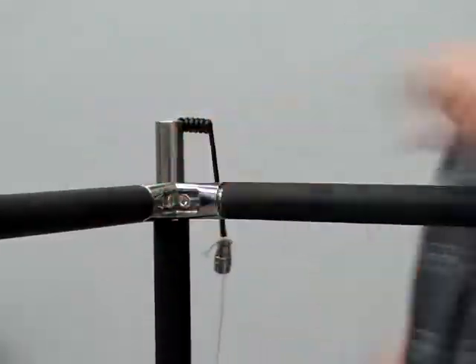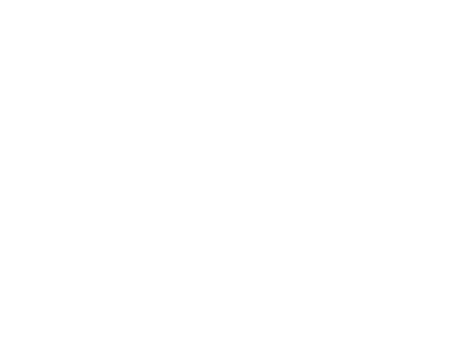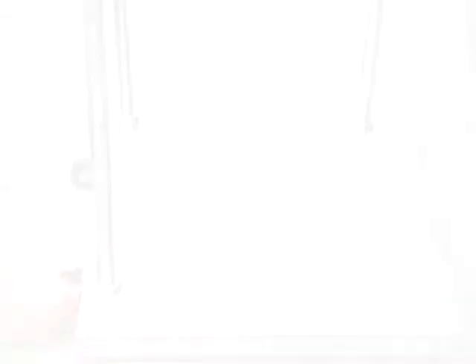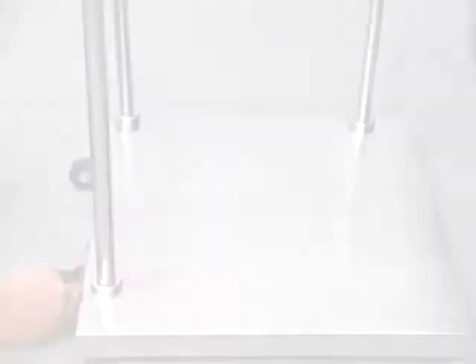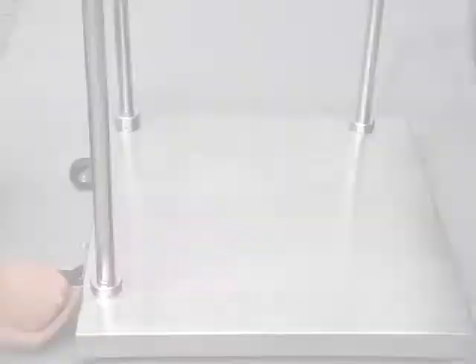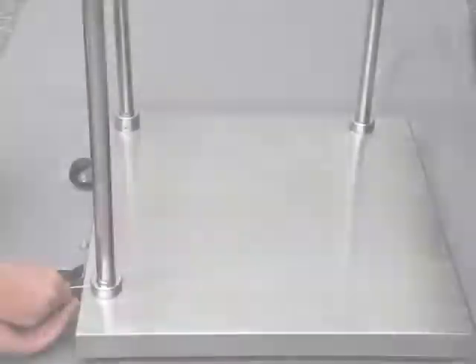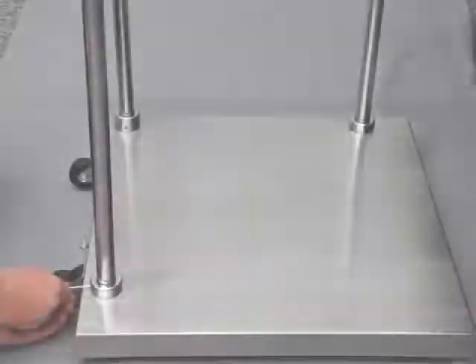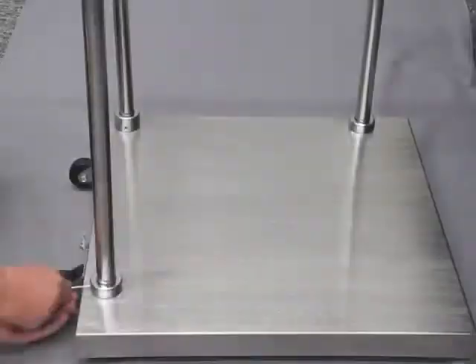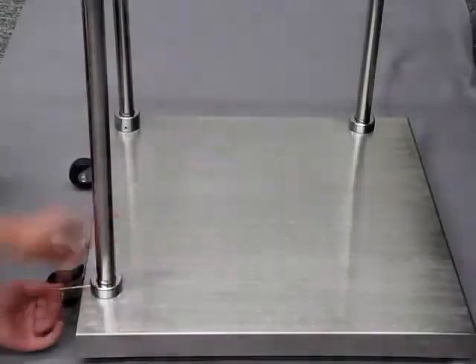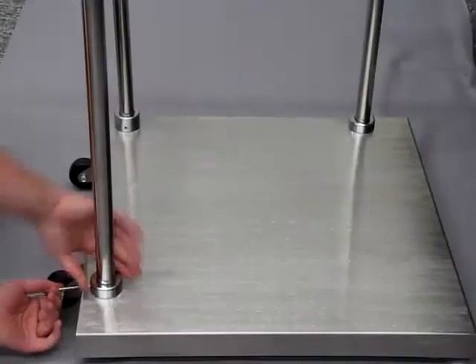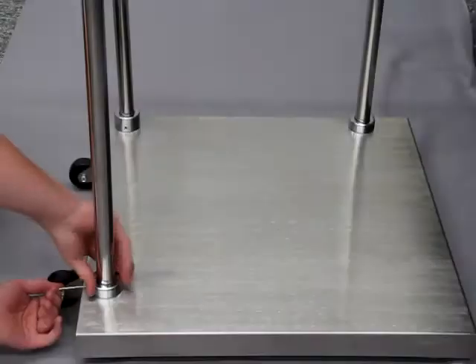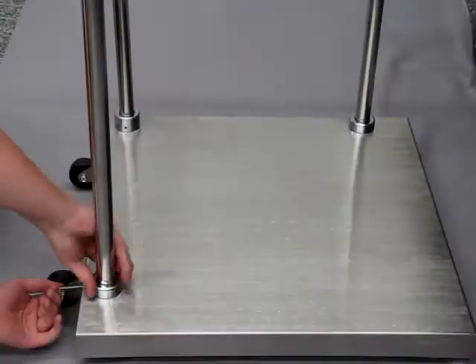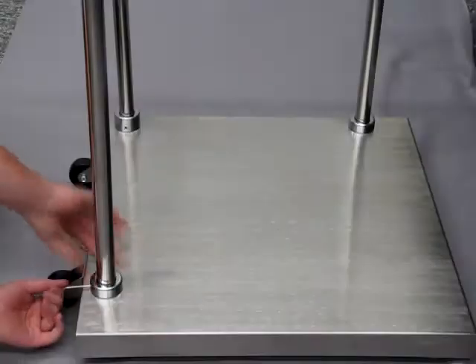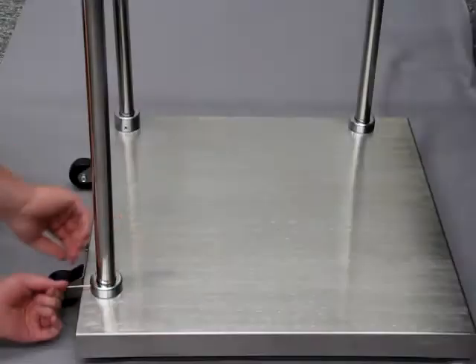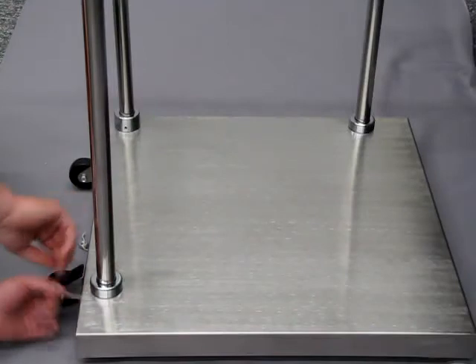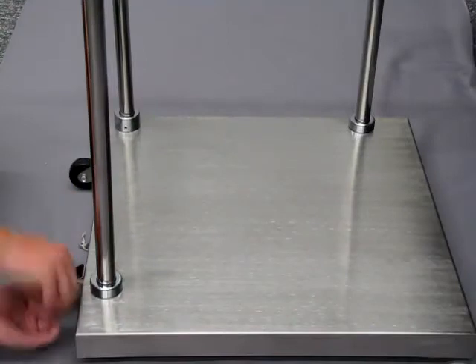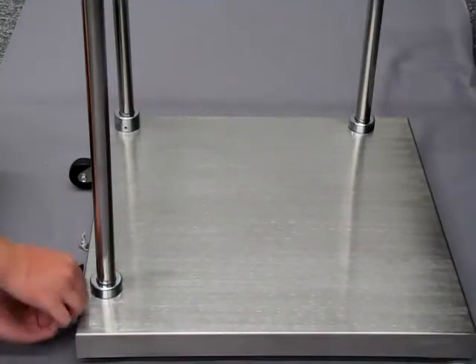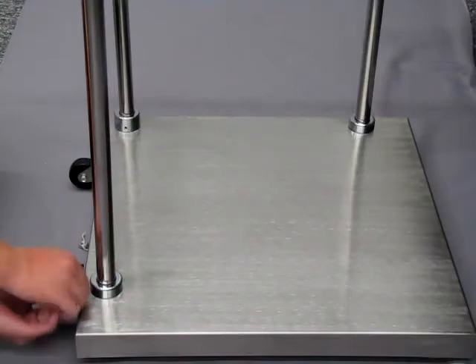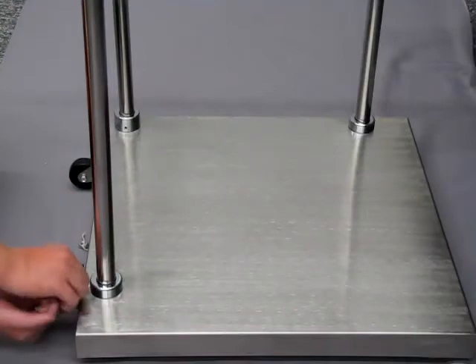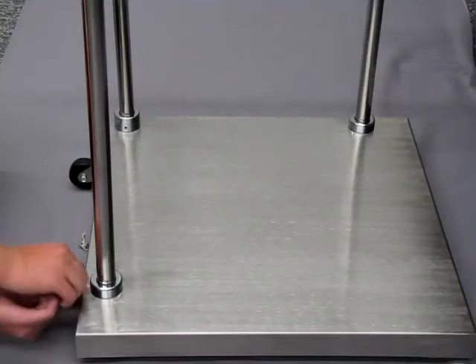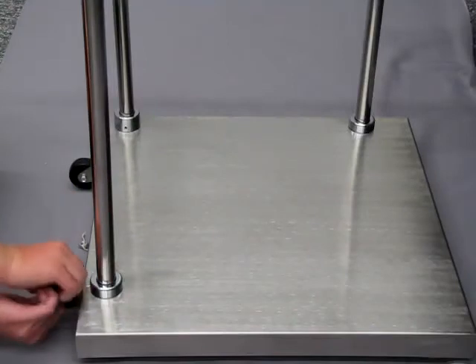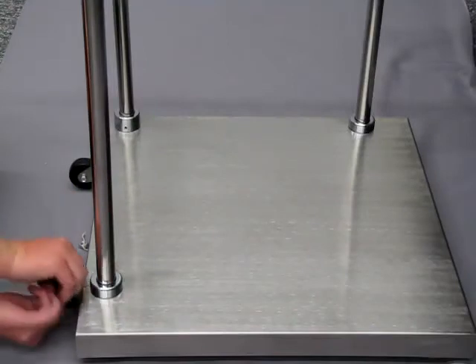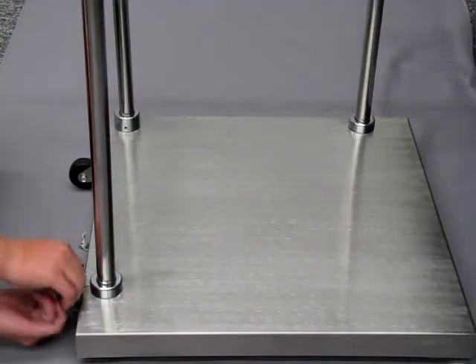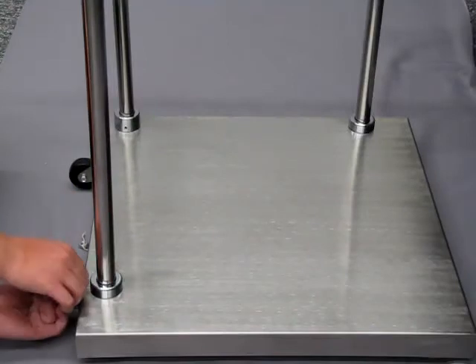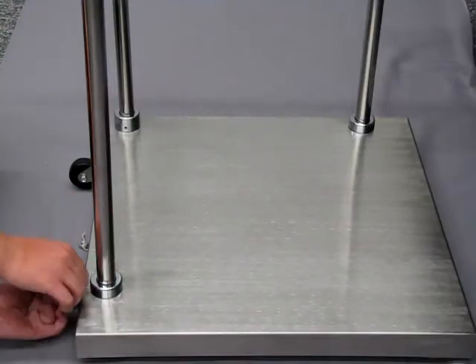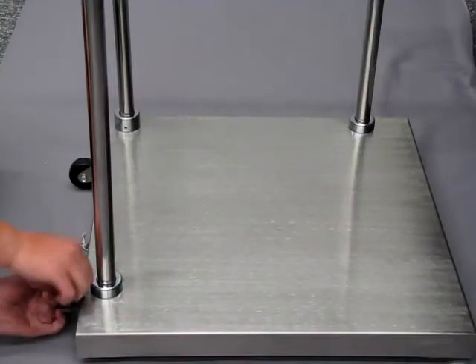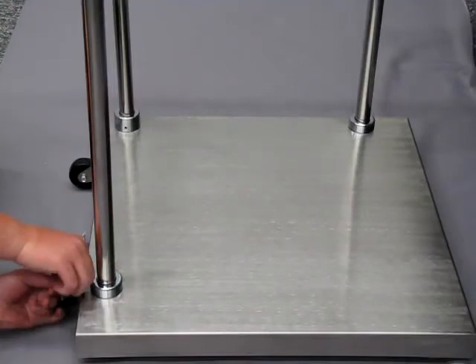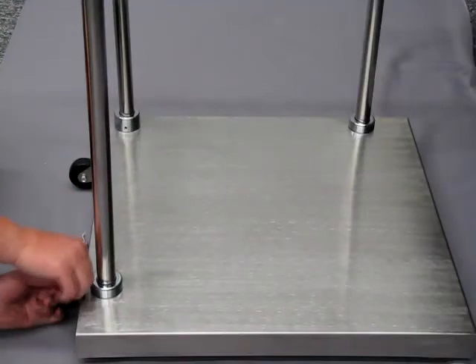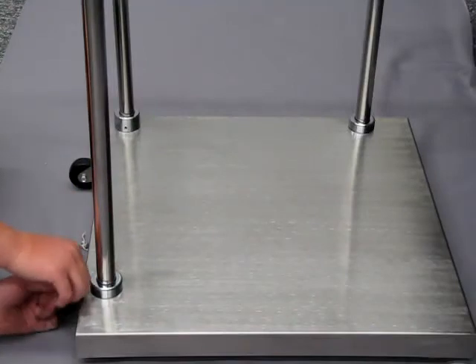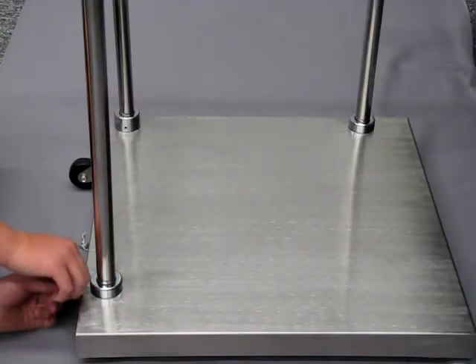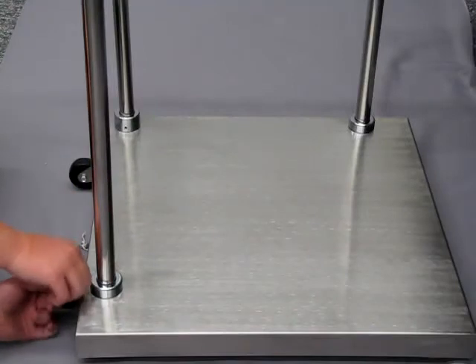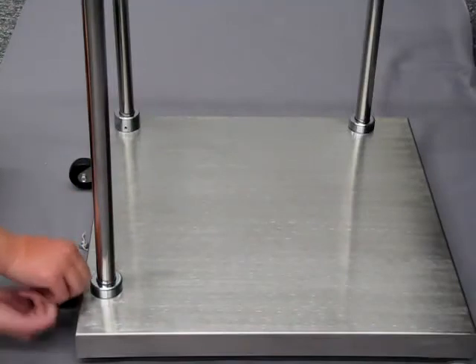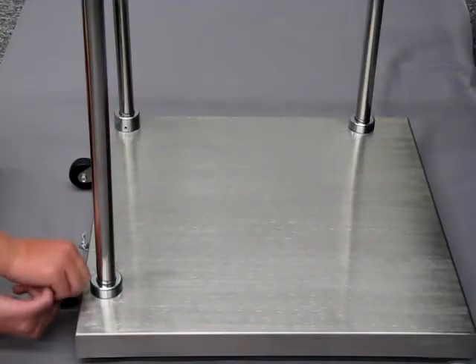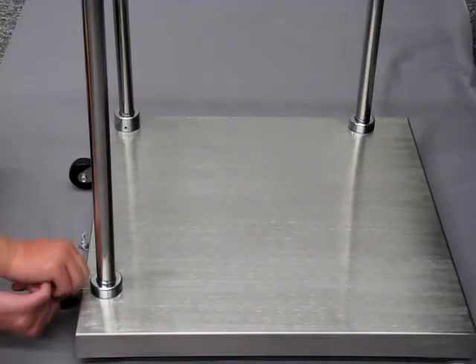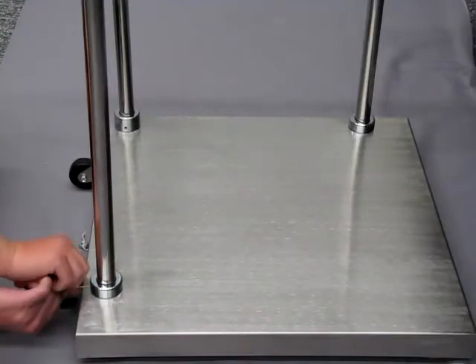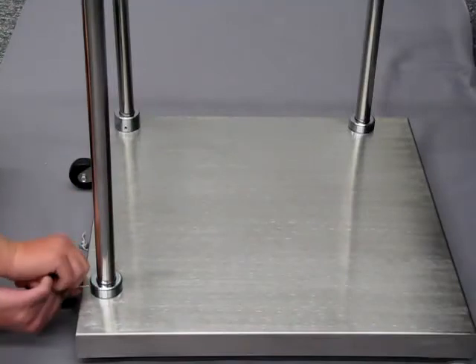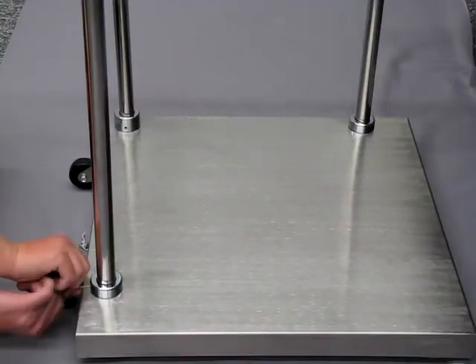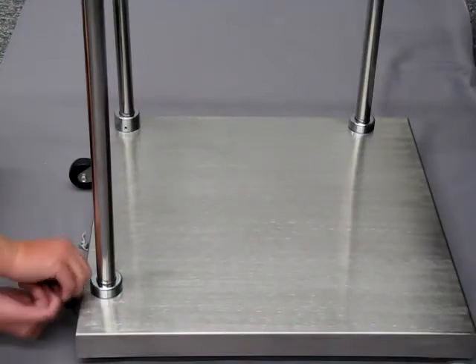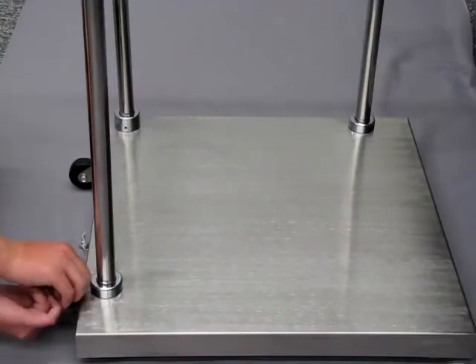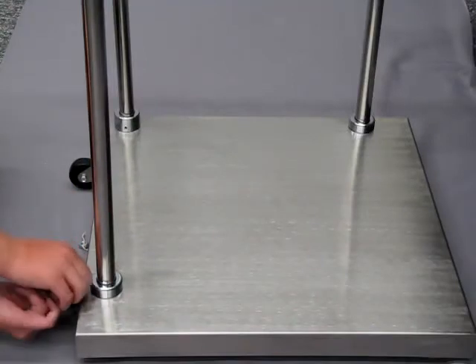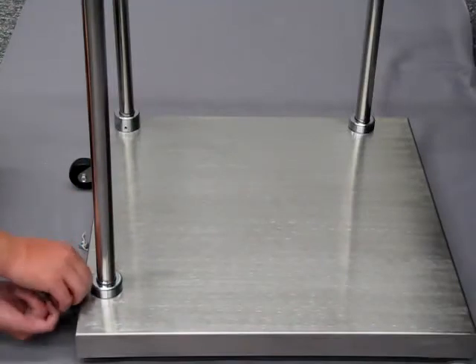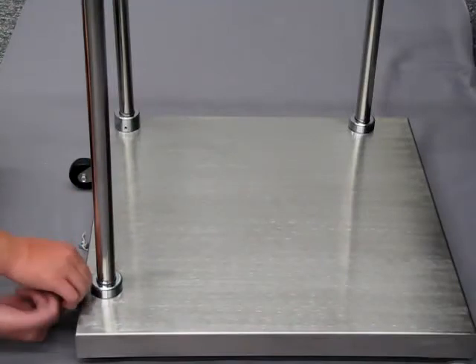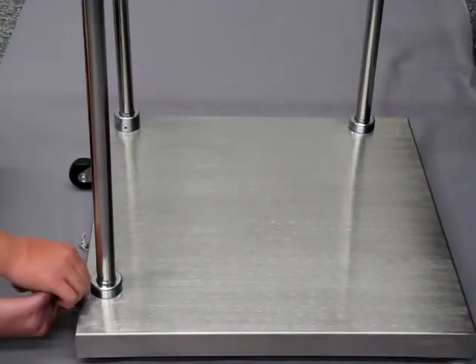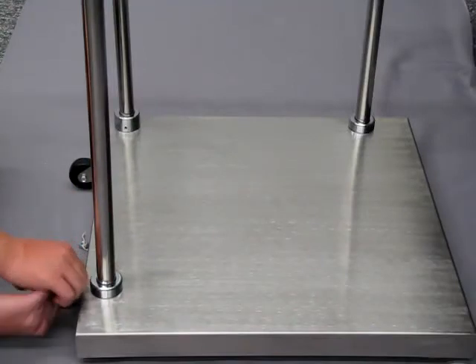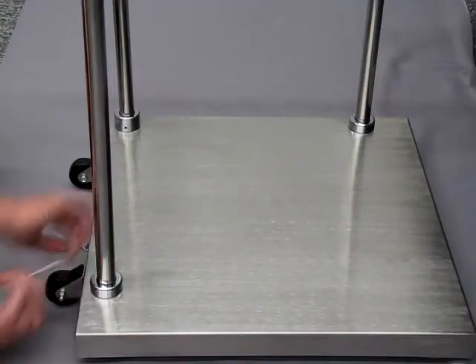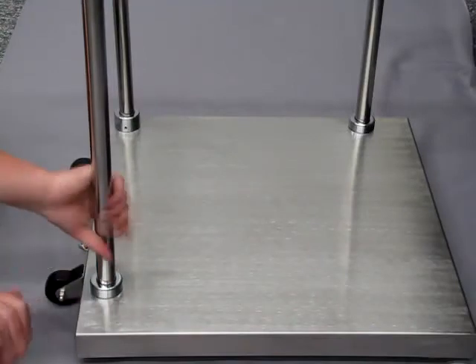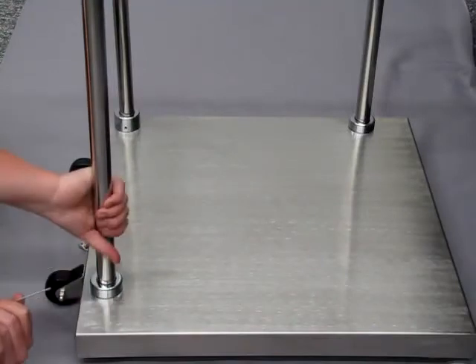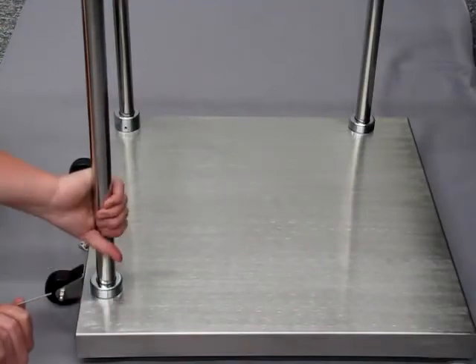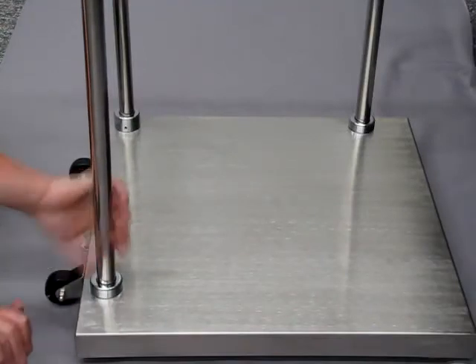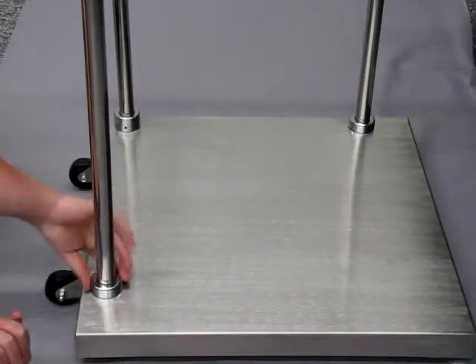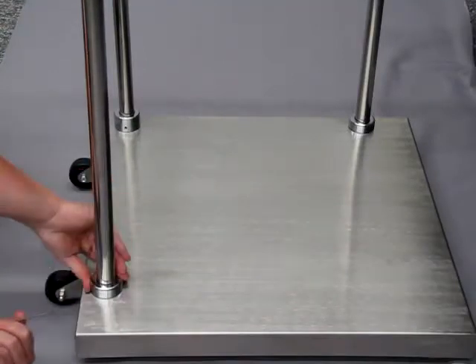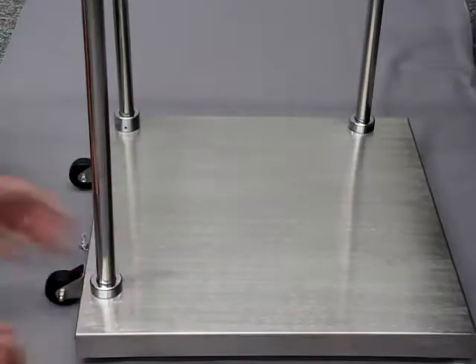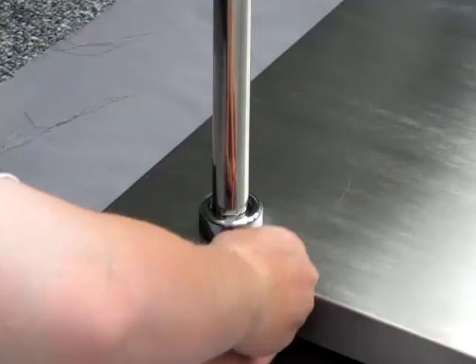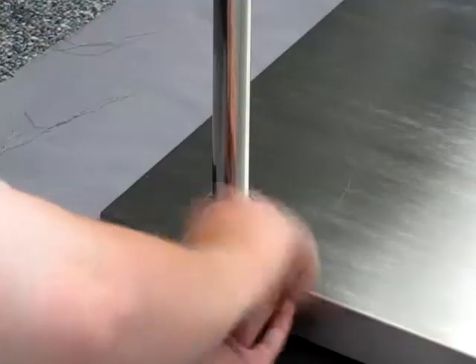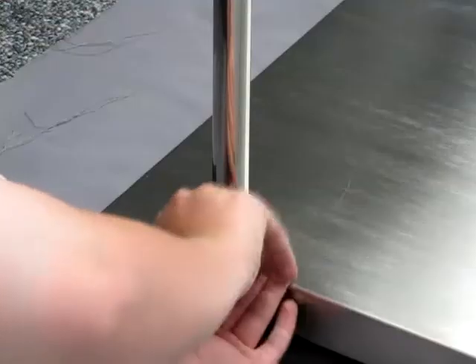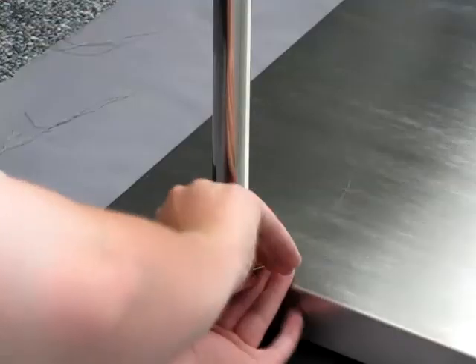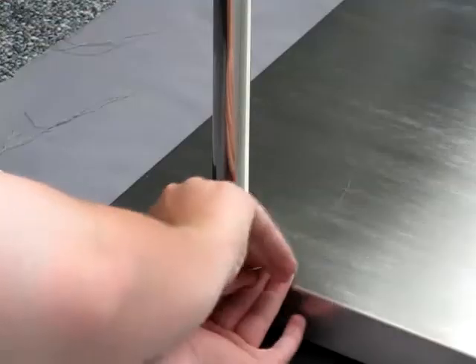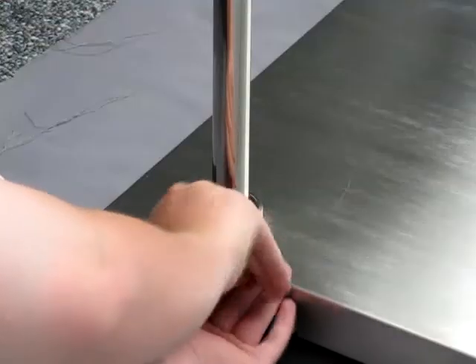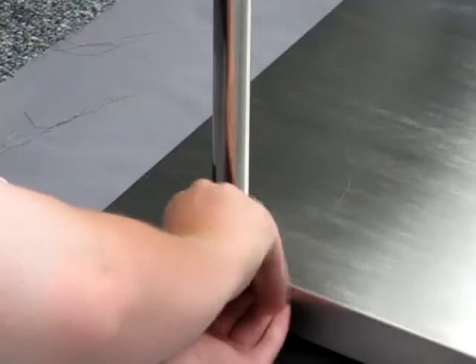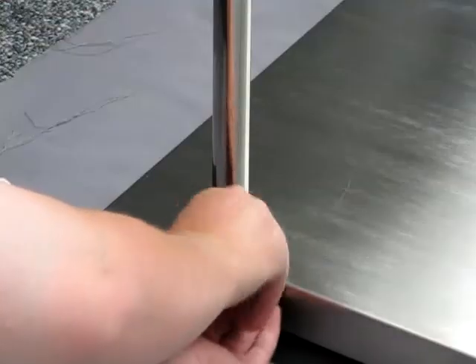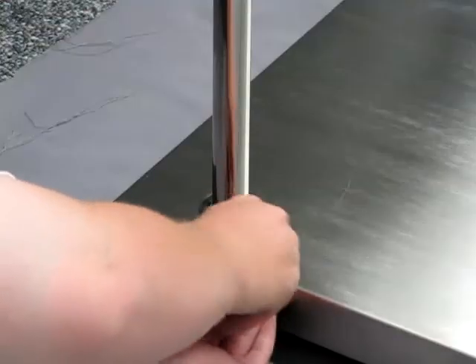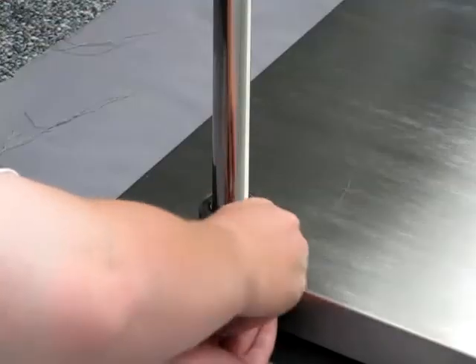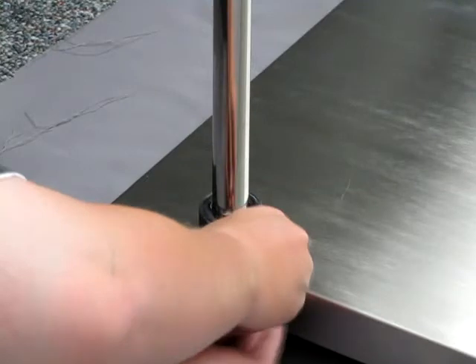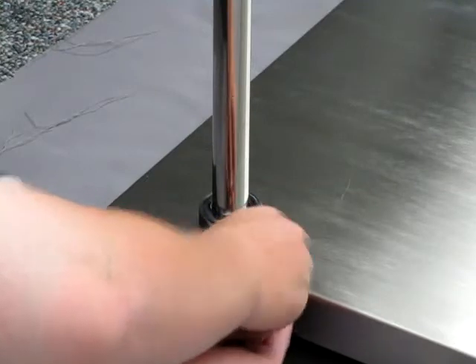Once the handrails are connected to the column, tighten down the screws located inside of the sockets that connect the handrails to the platform.